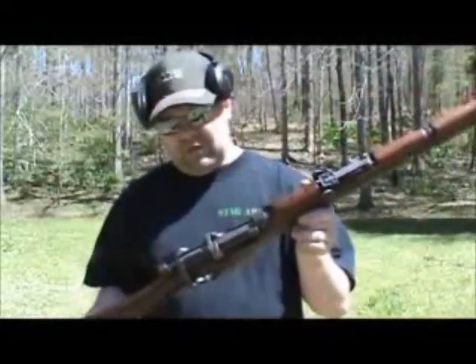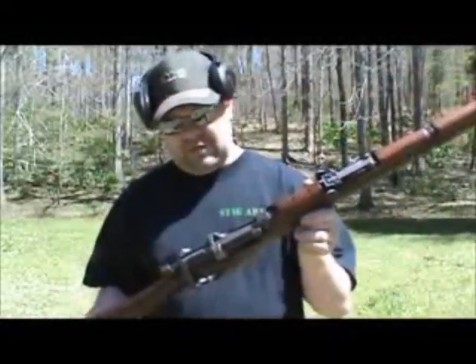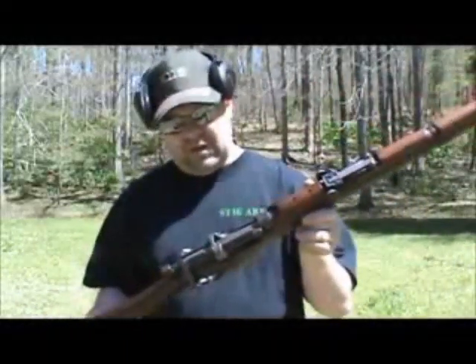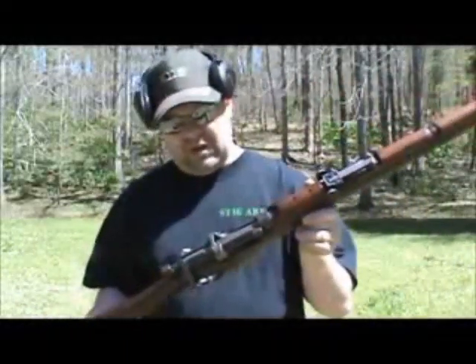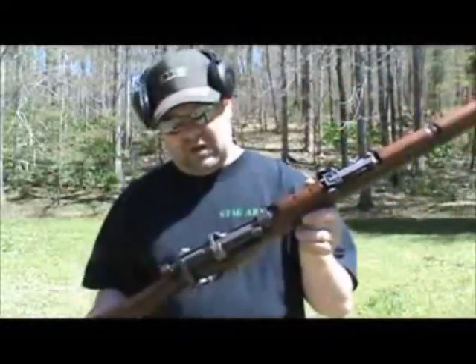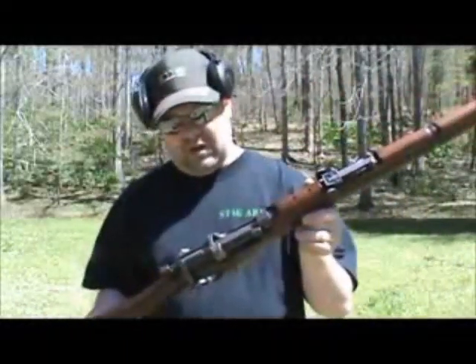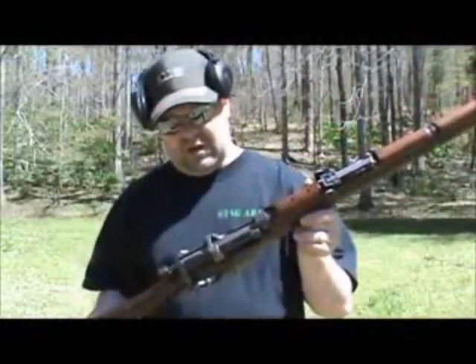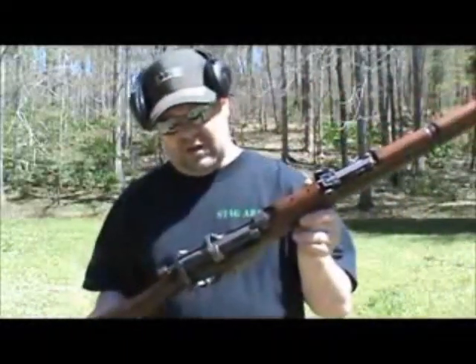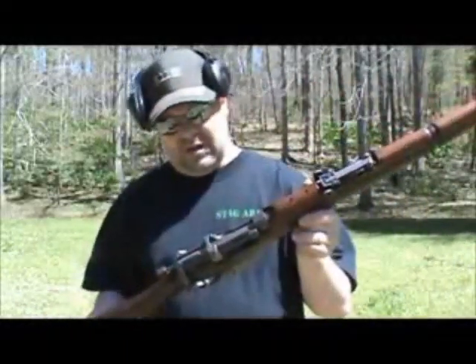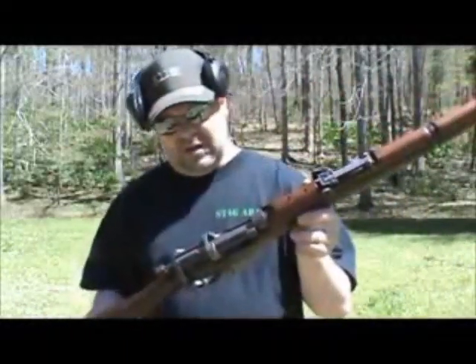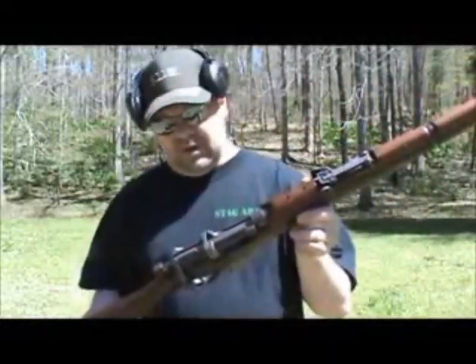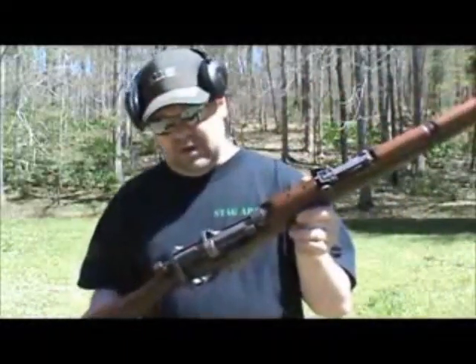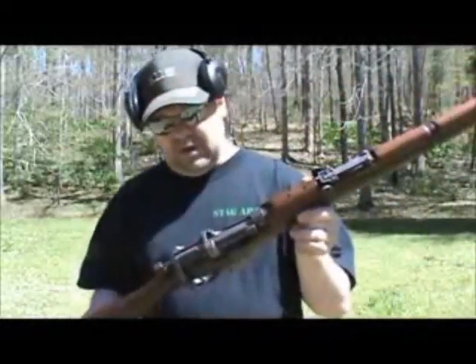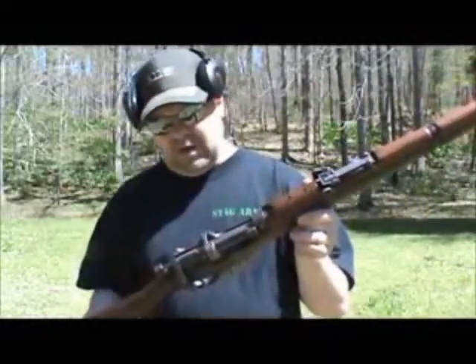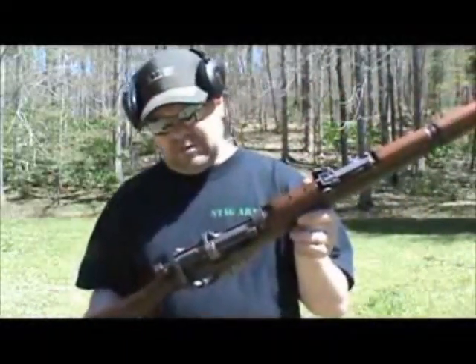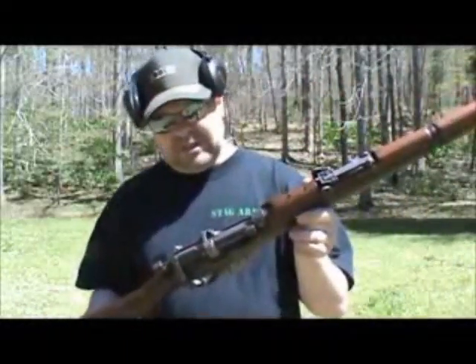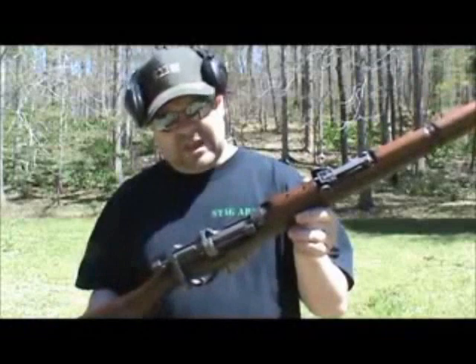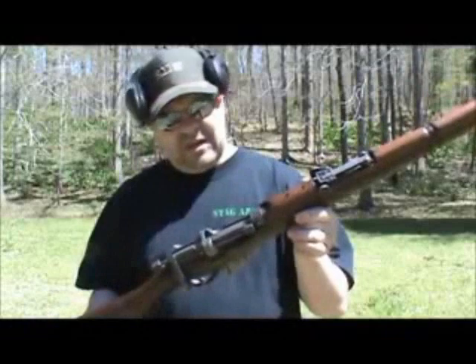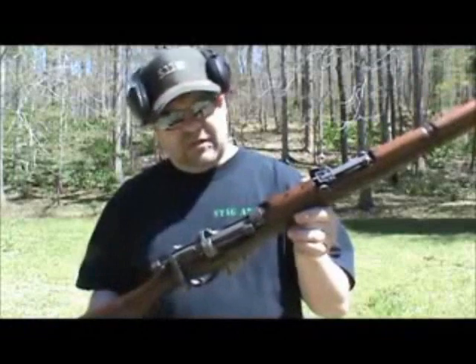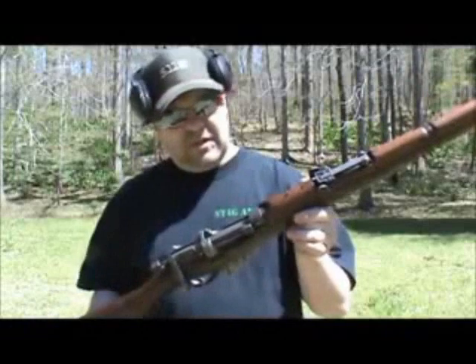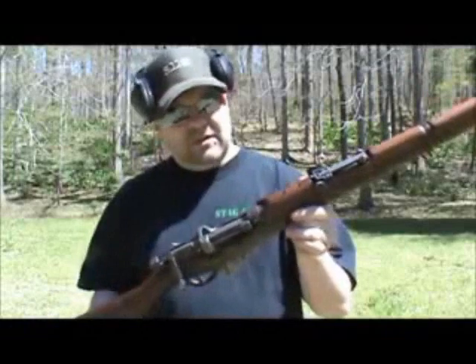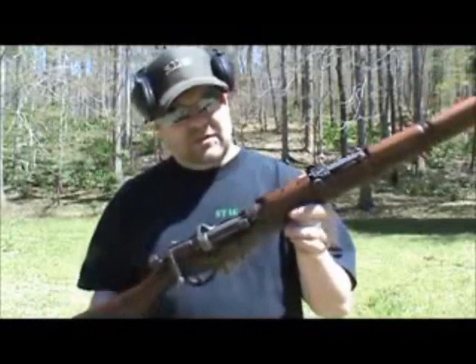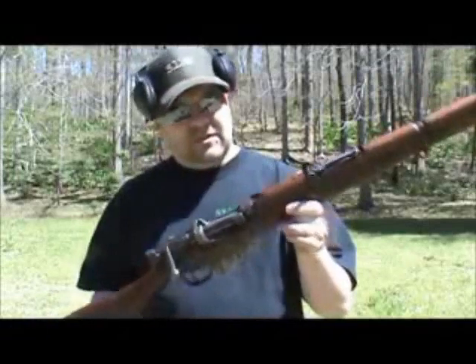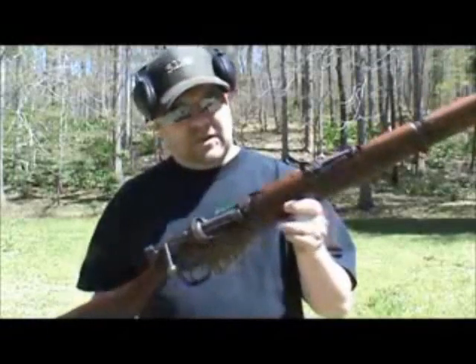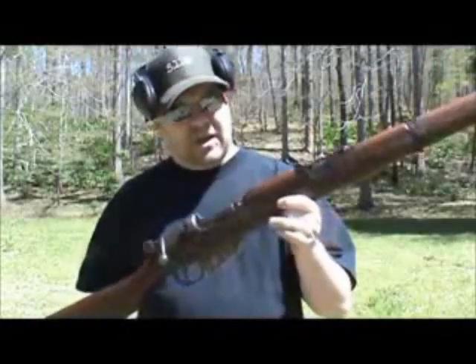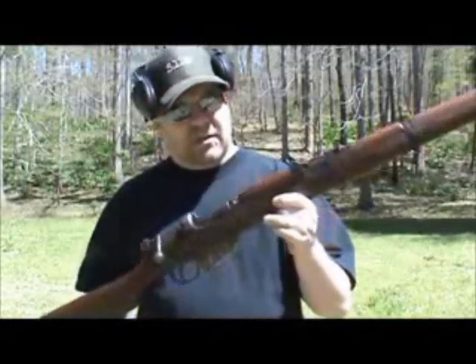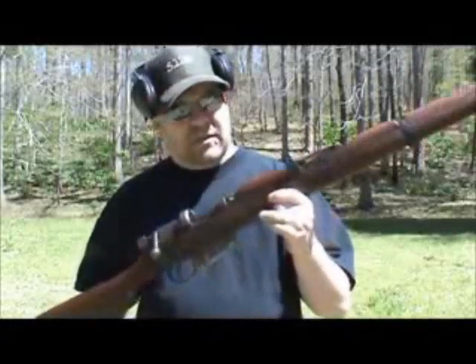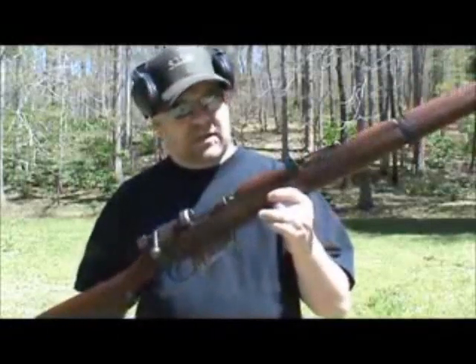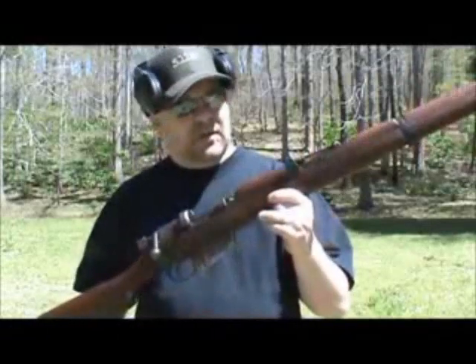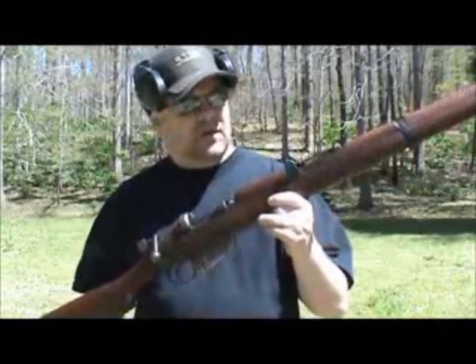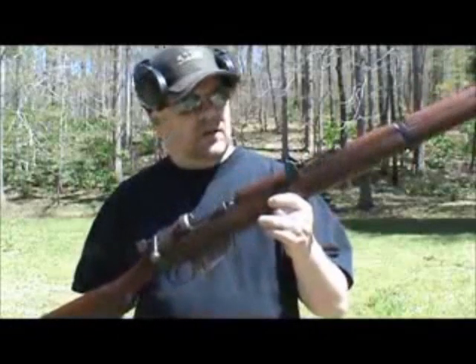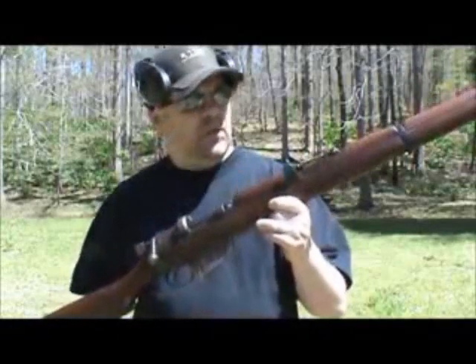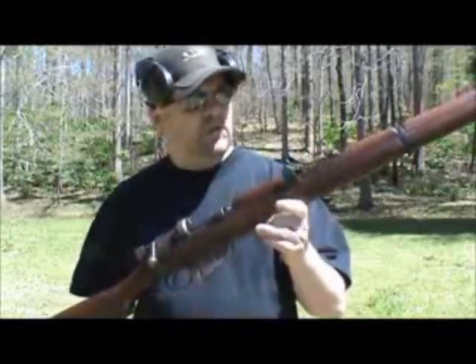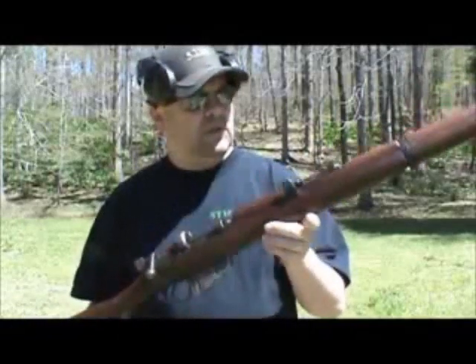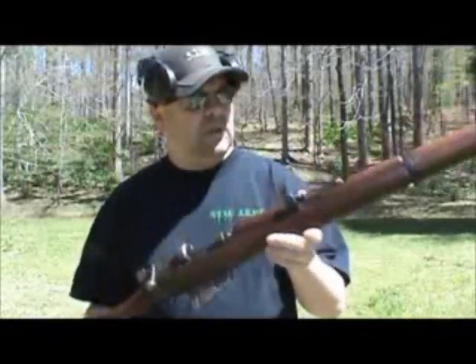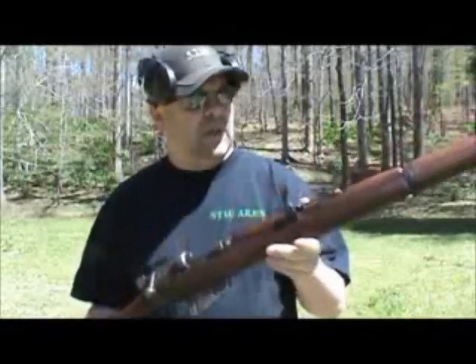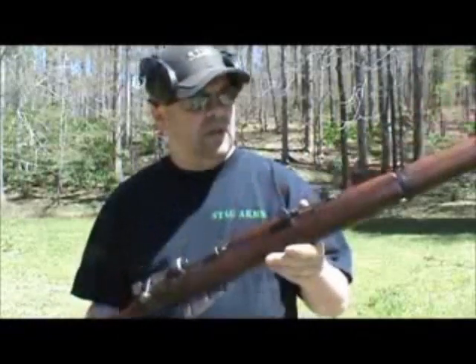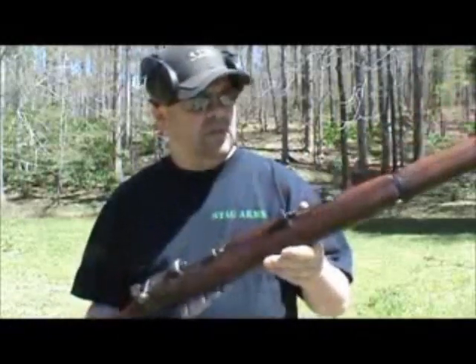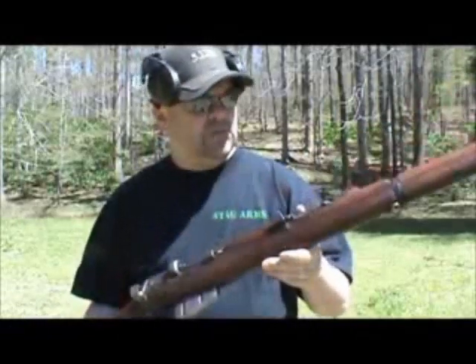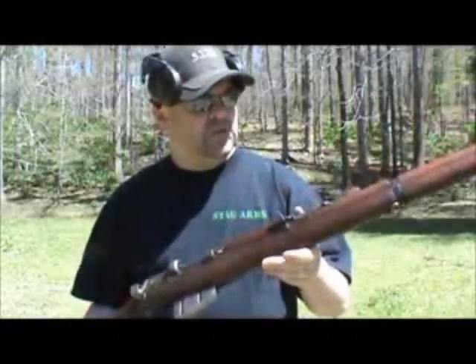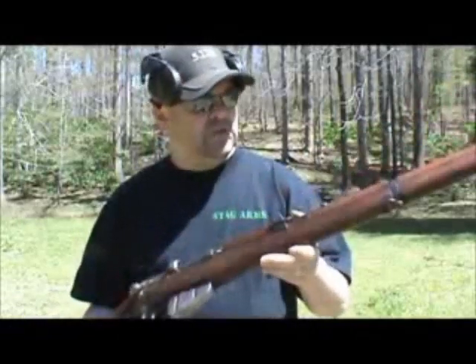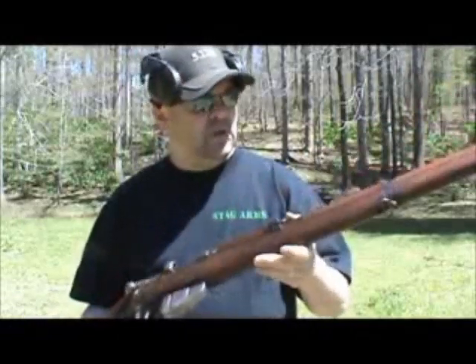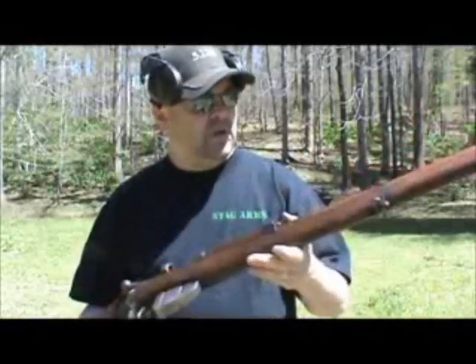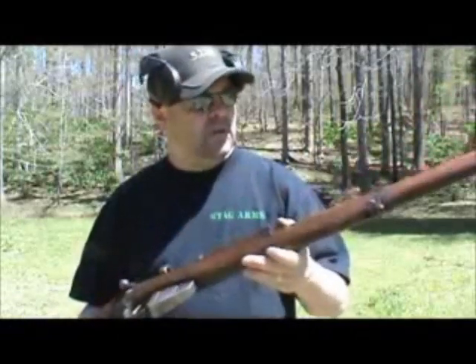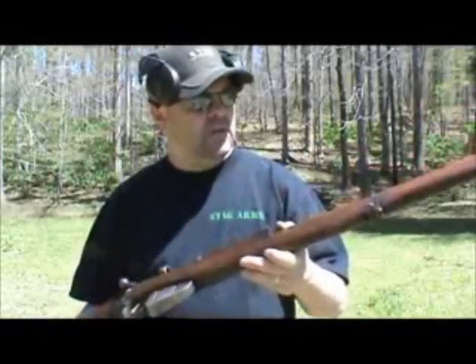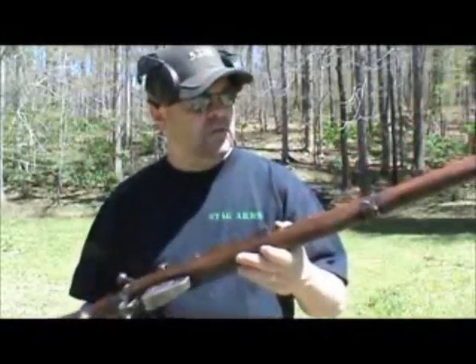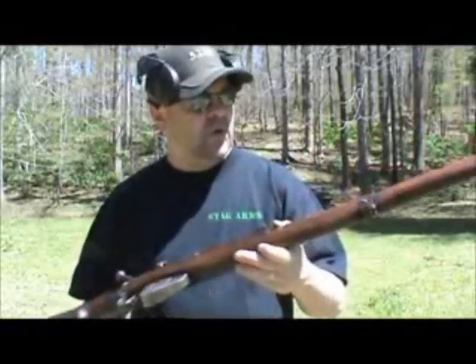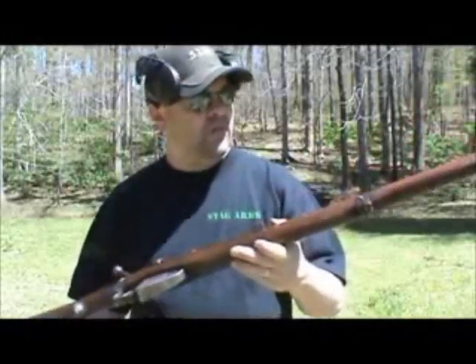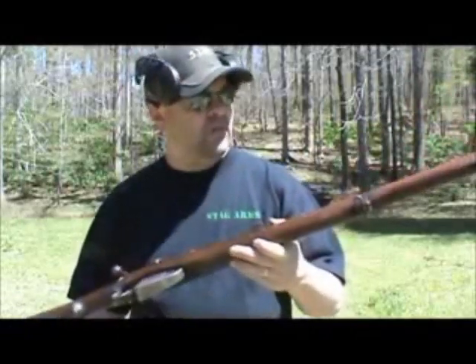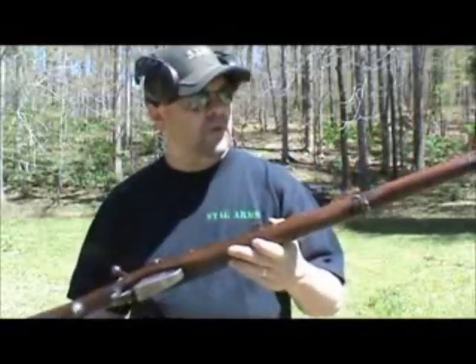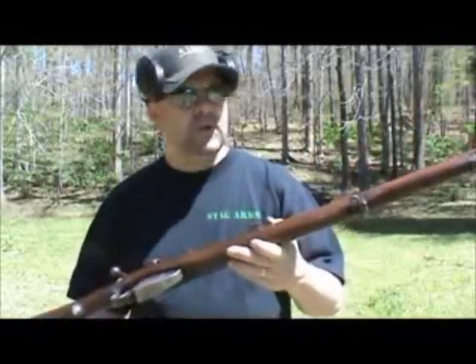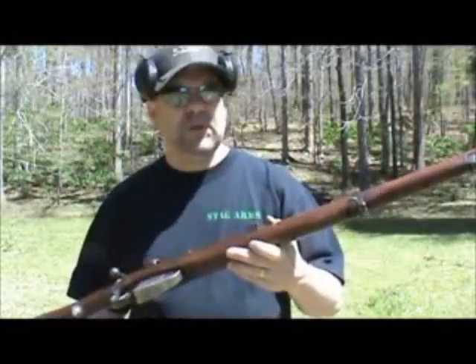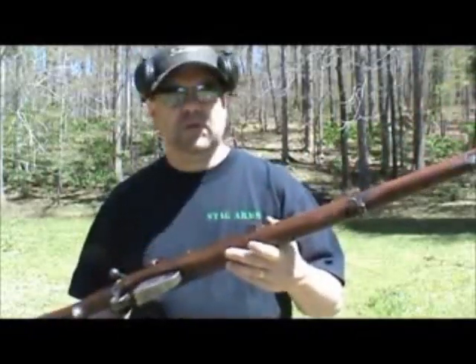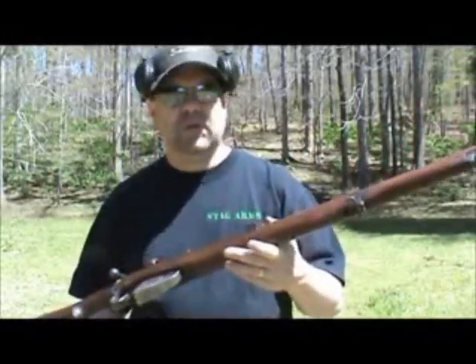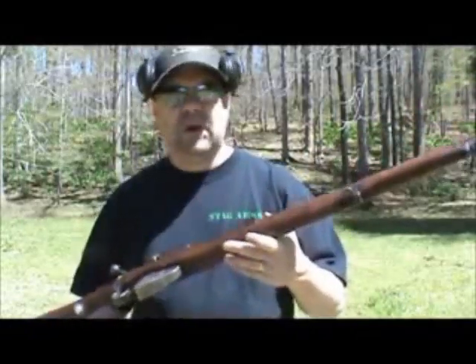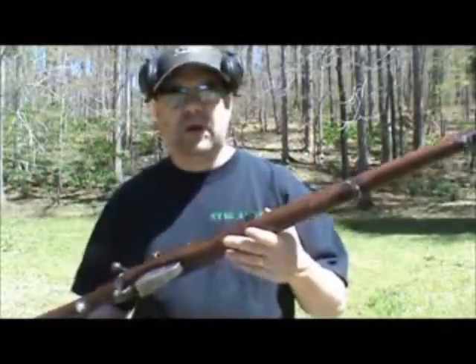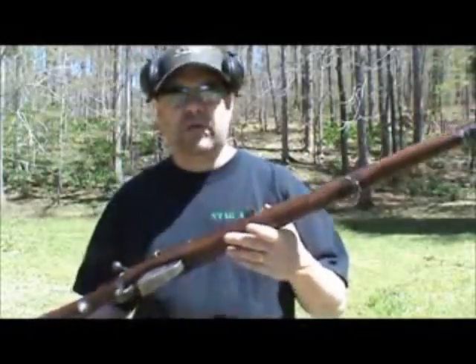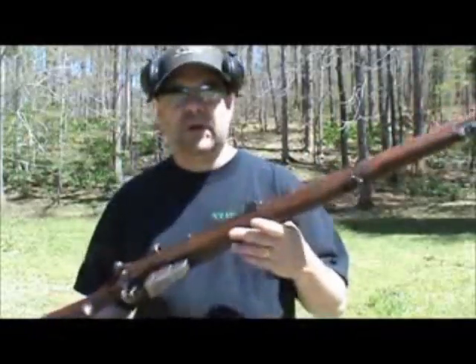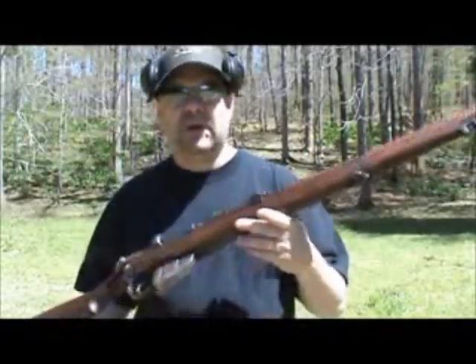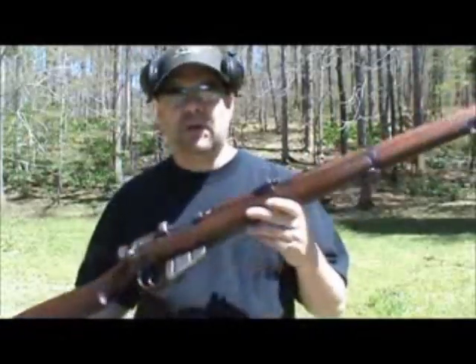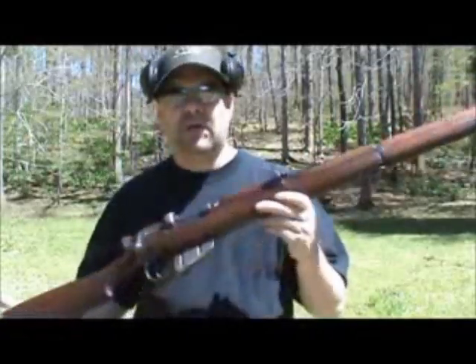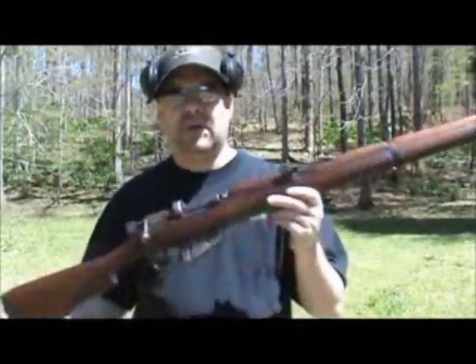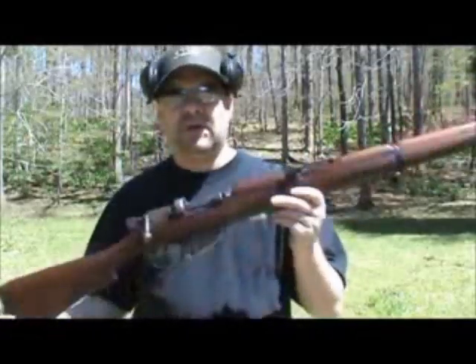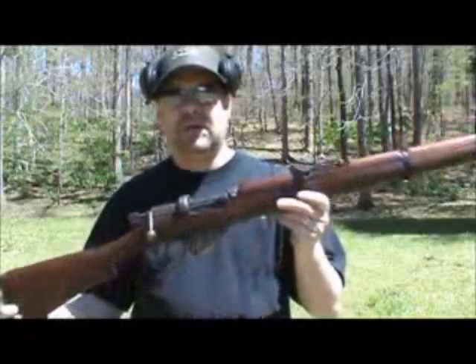I'm not as up-to-date on these as I am the Mosin and the Garands. I'm just learning this rifle, really. I've been doing a lot of reading on it.